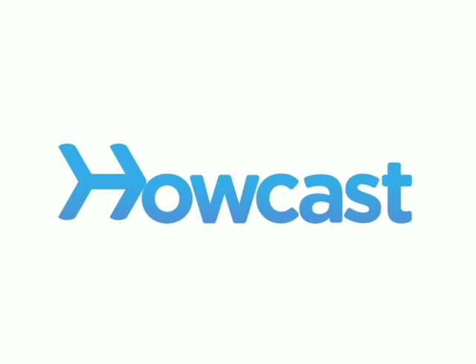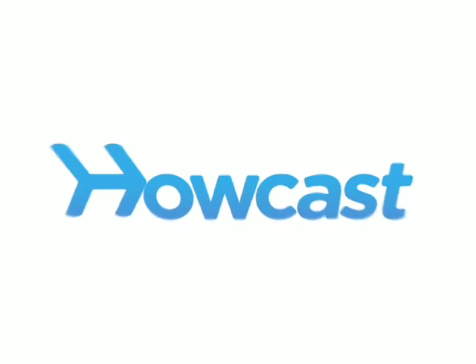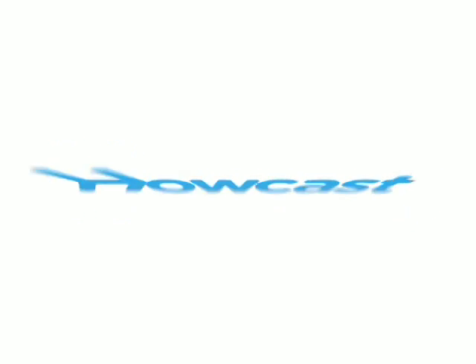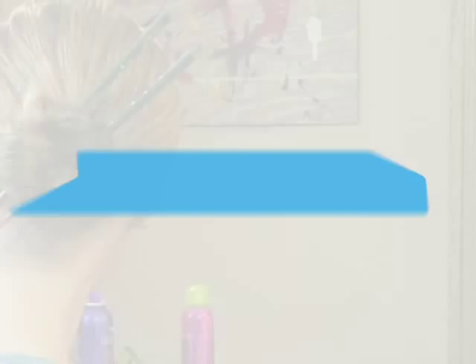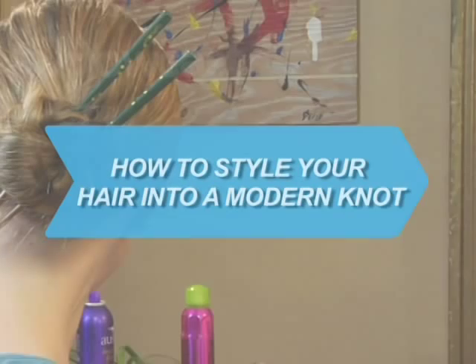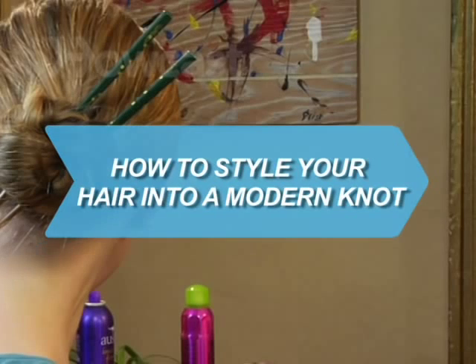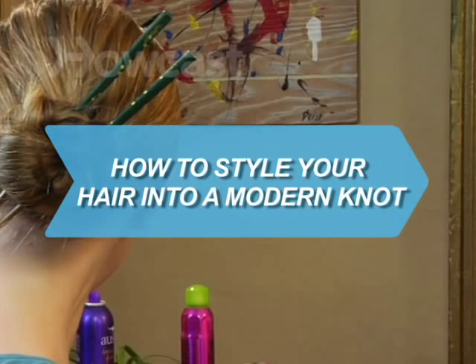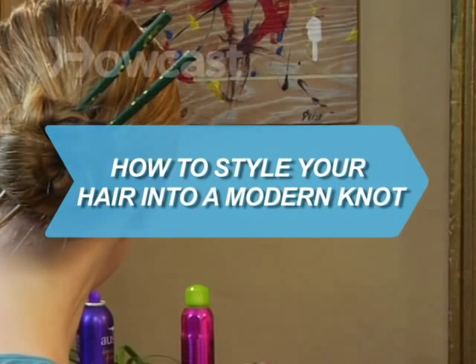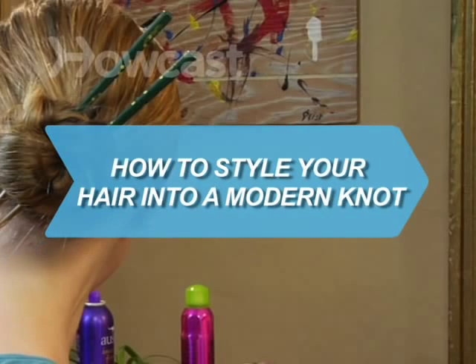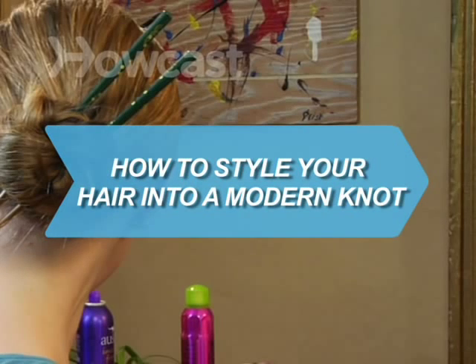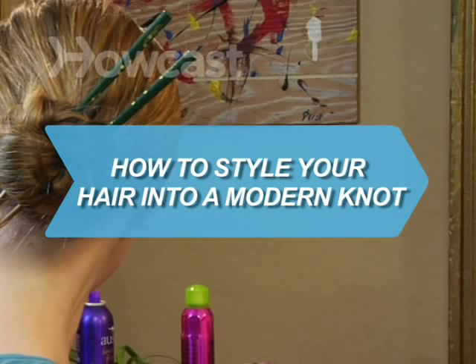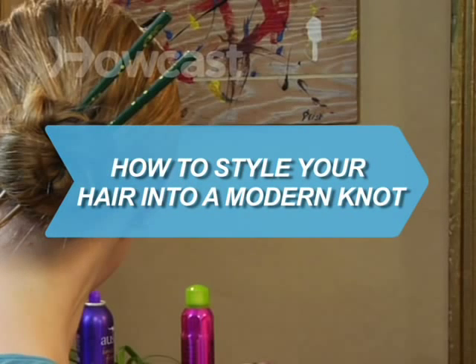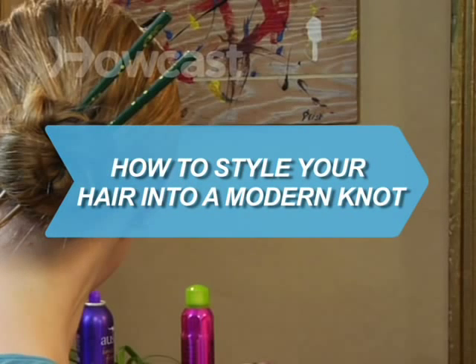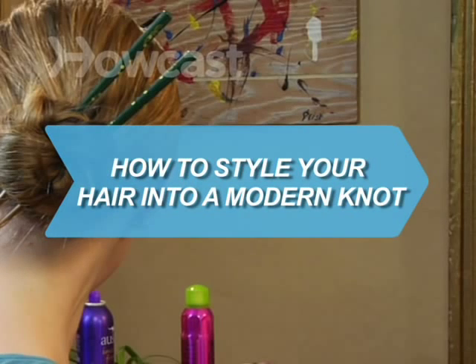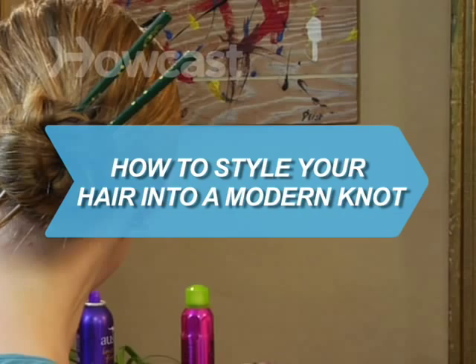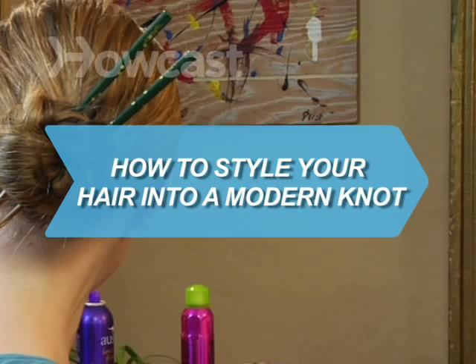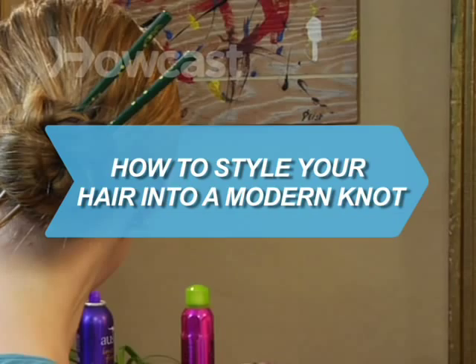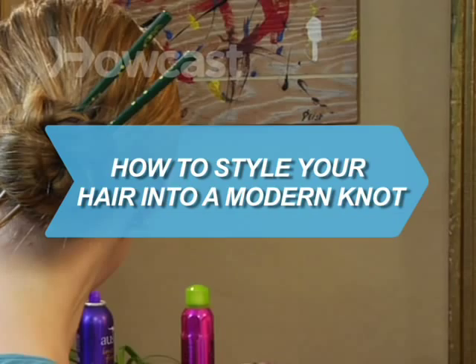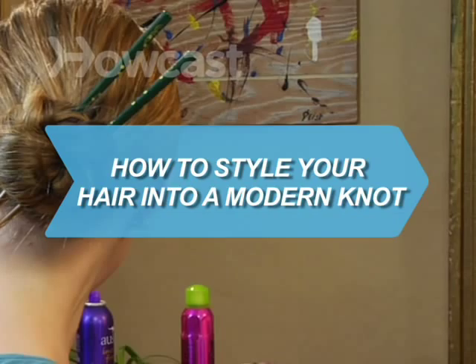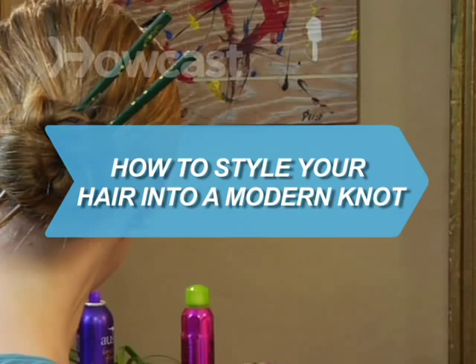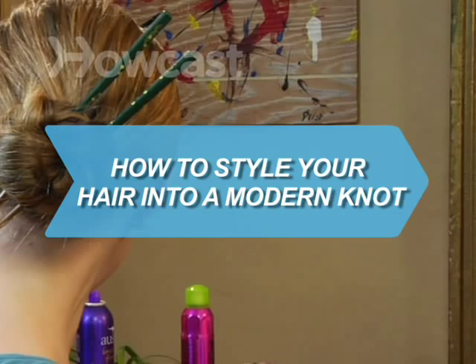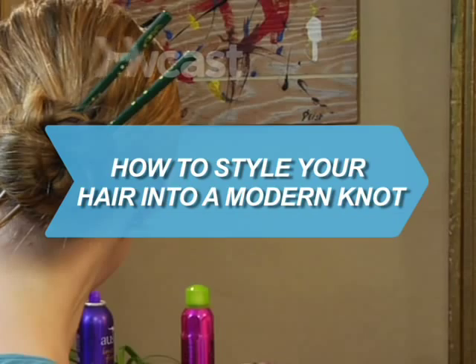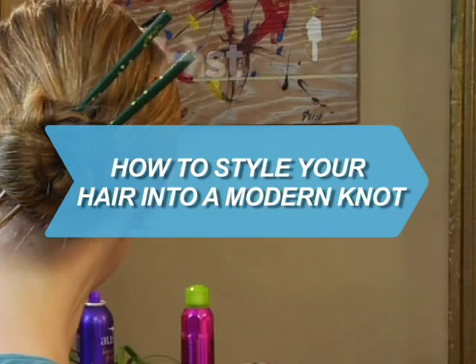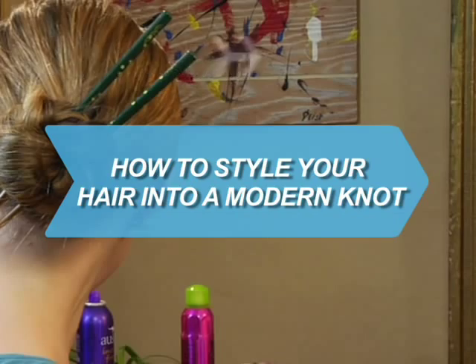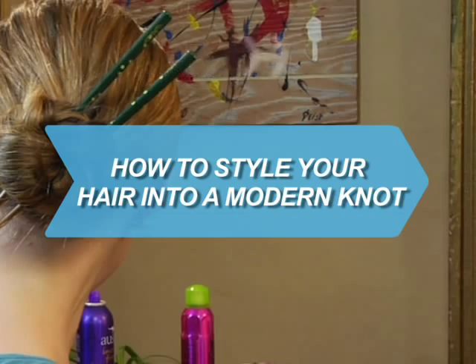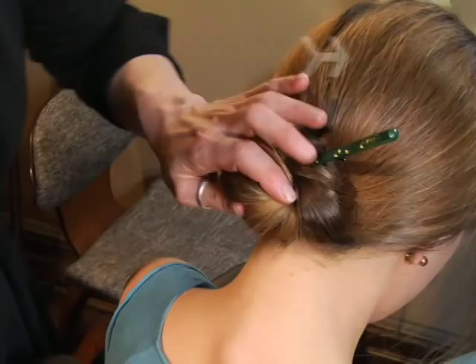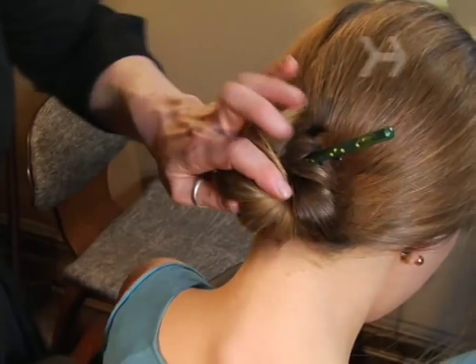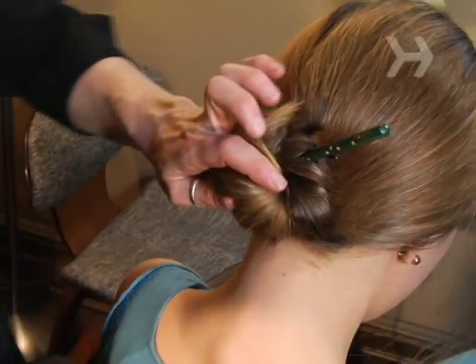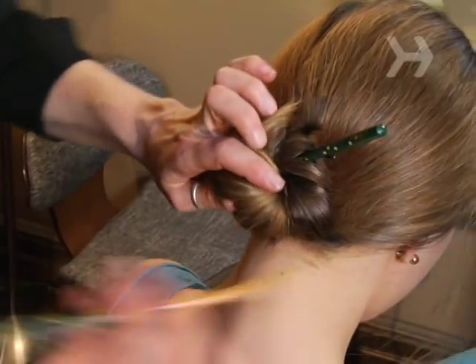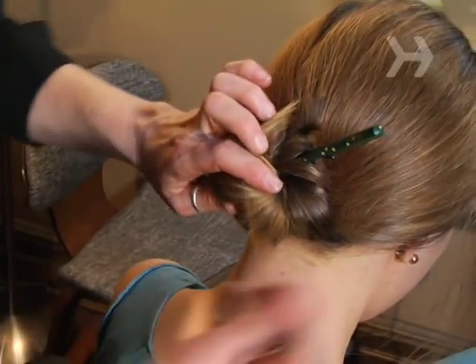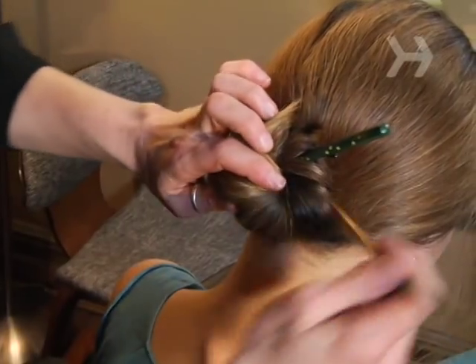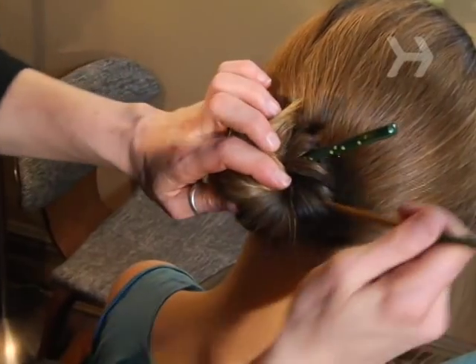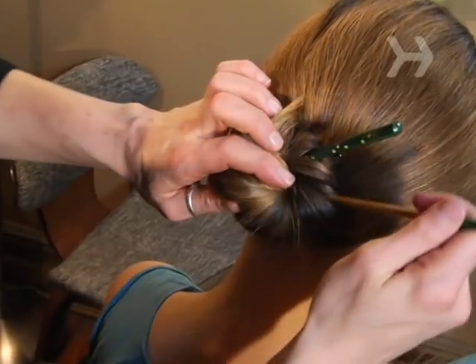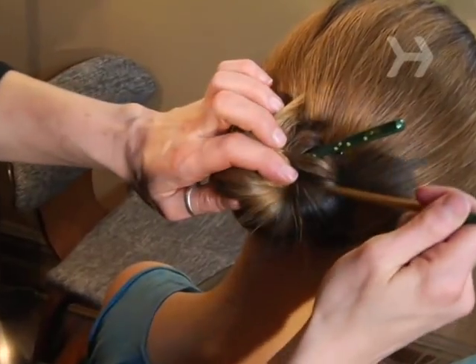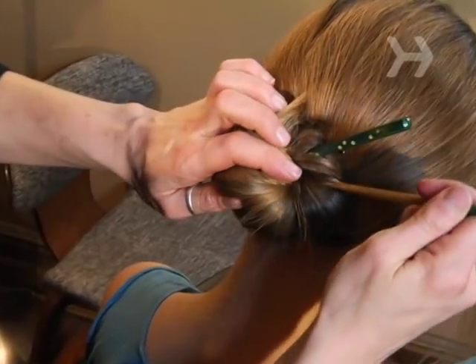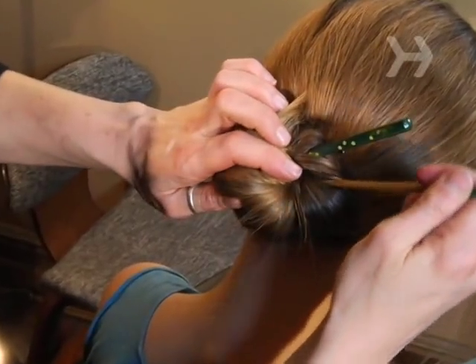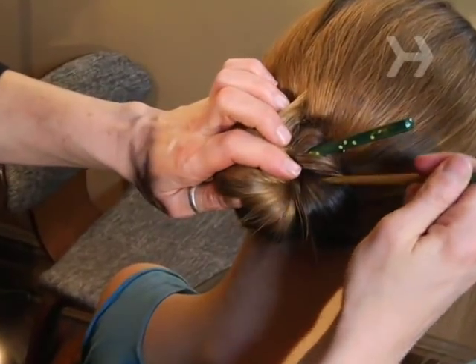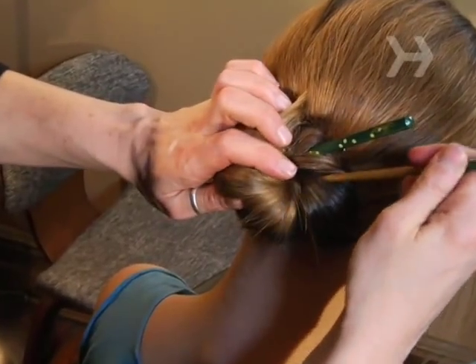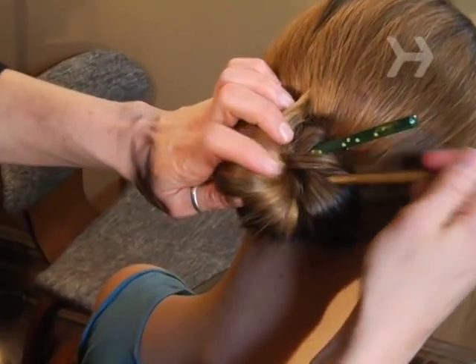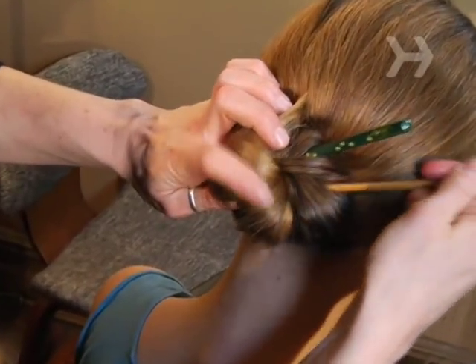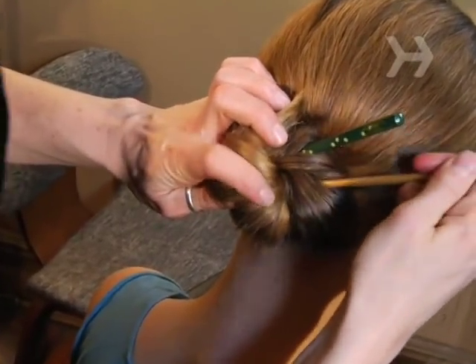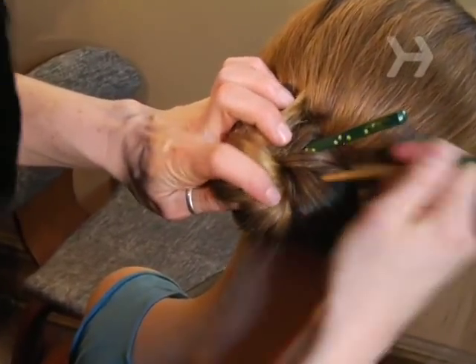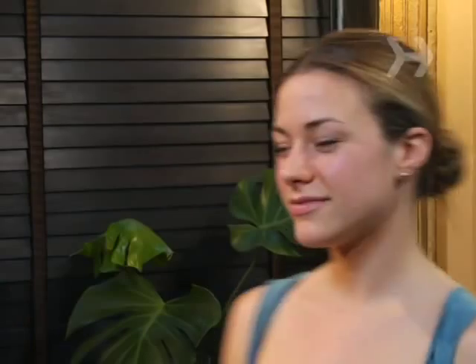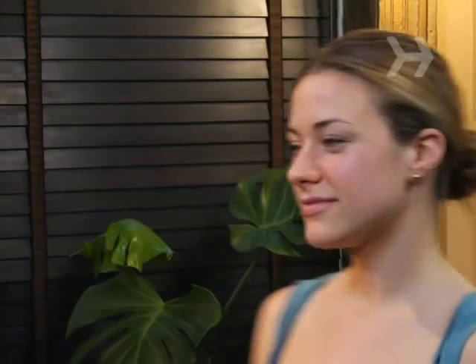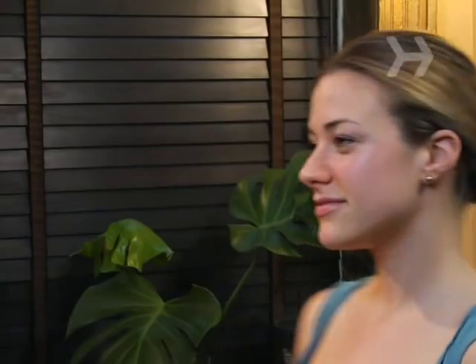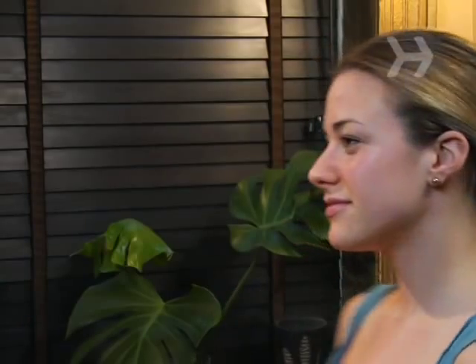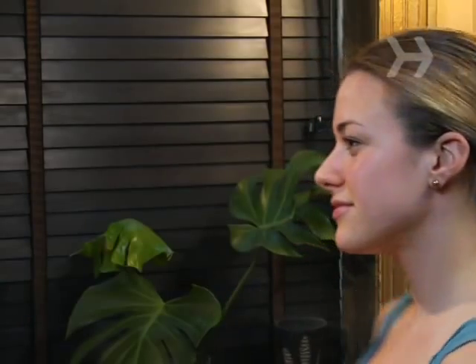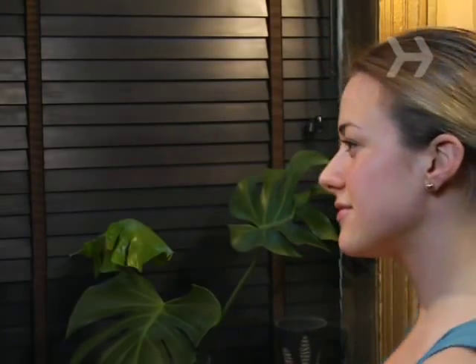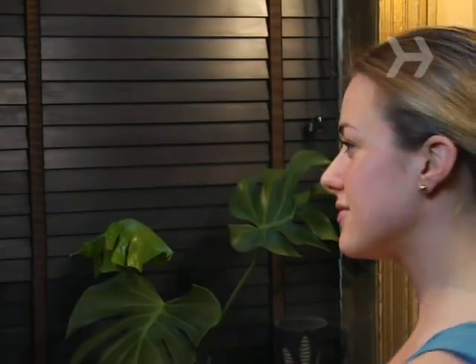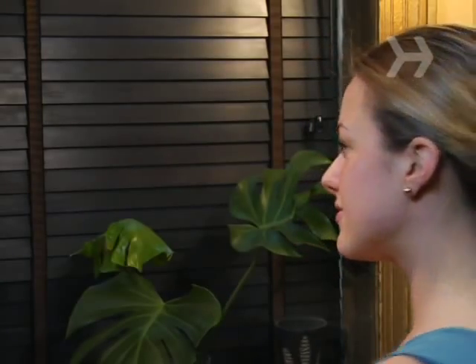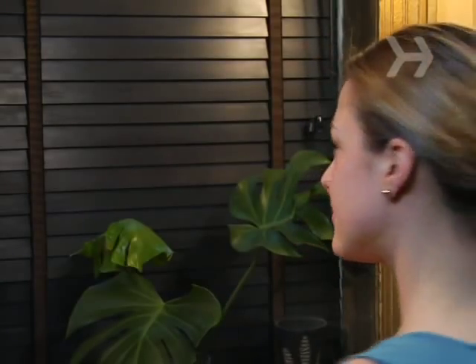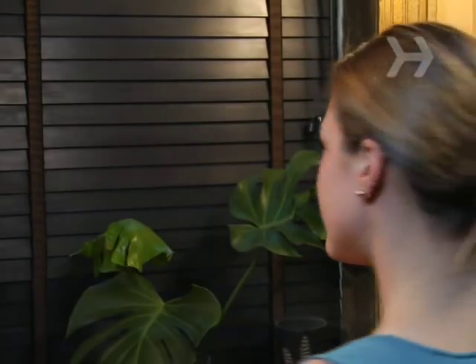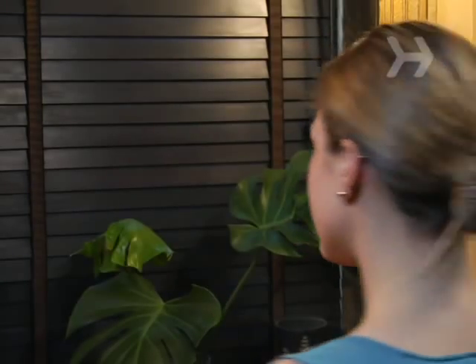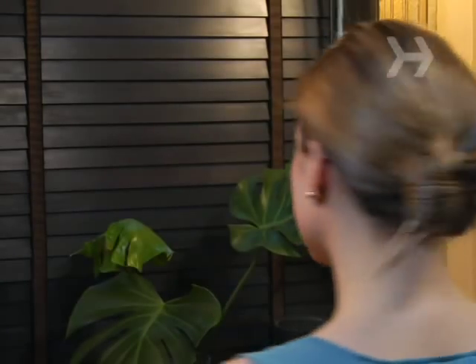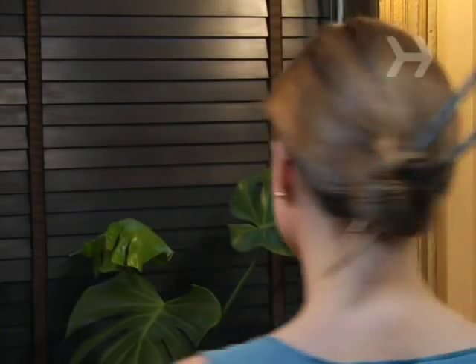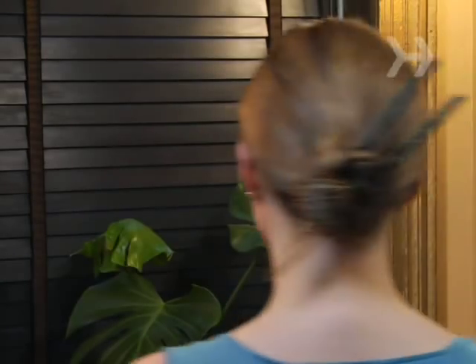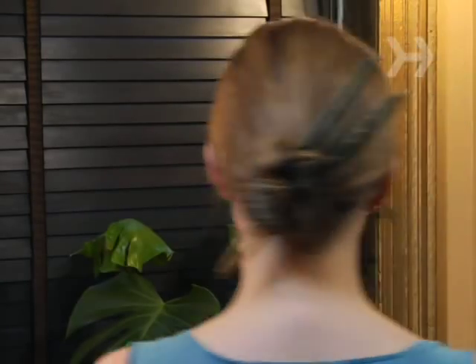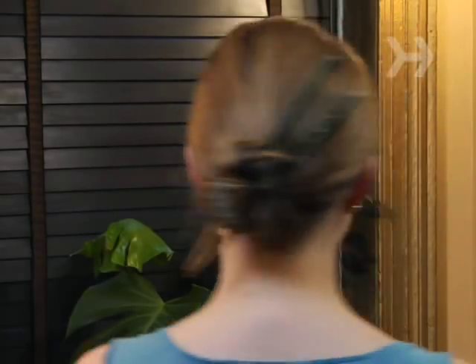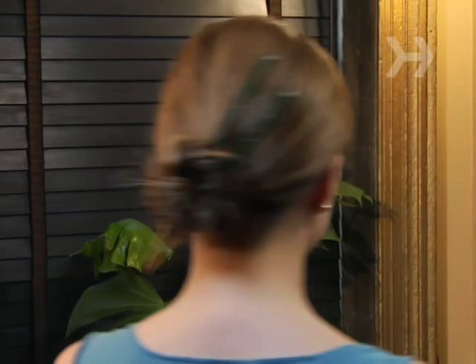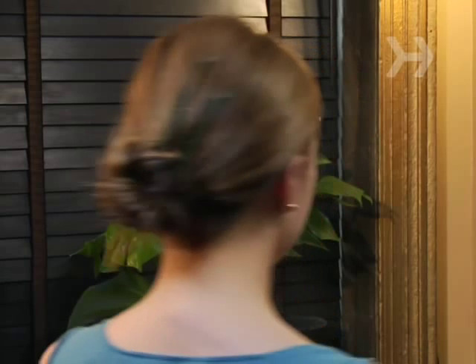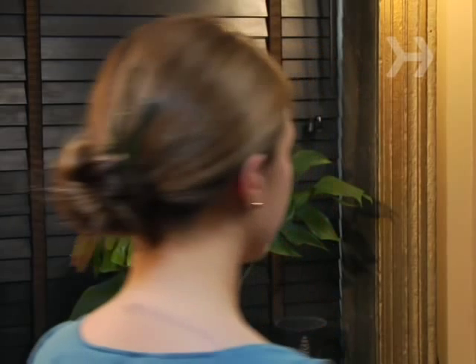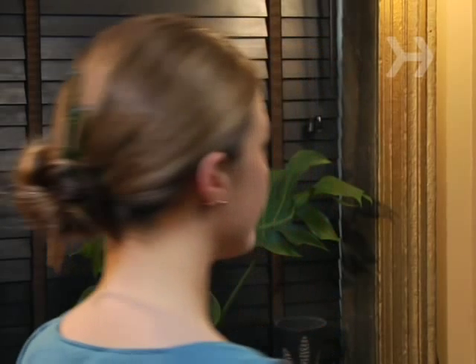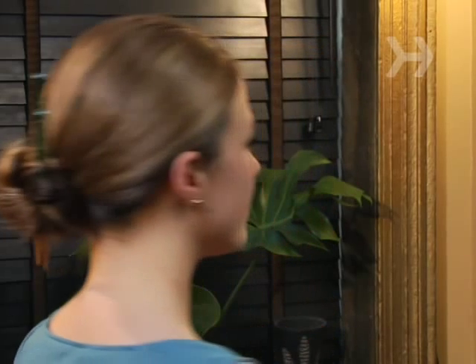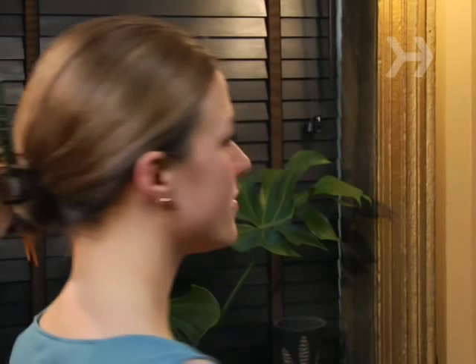How to Style Your Hair into a Modern Knot. The modern knot is an updated version of the classic chignon. Here's how to get the look.